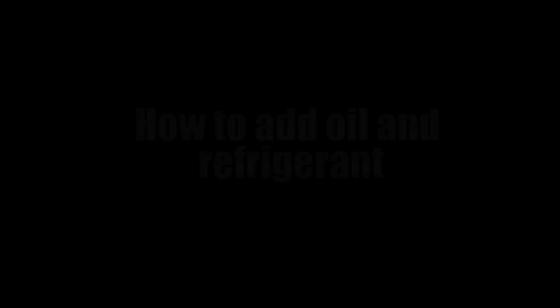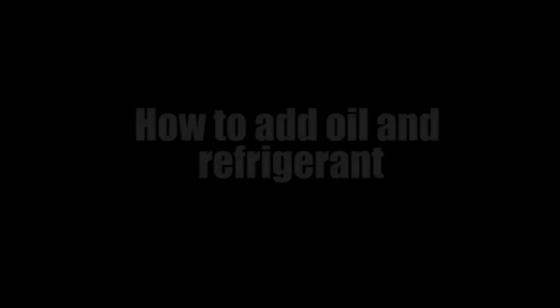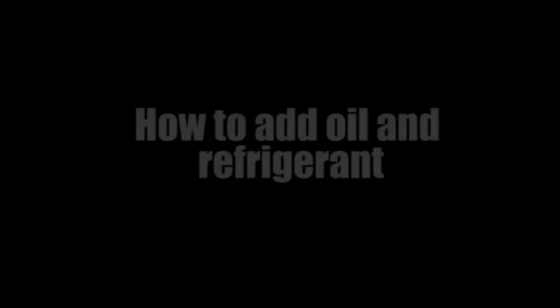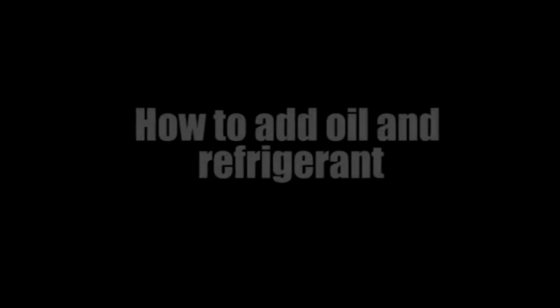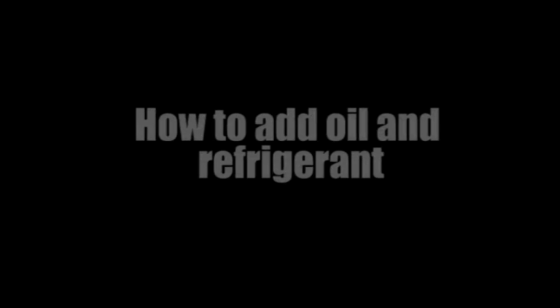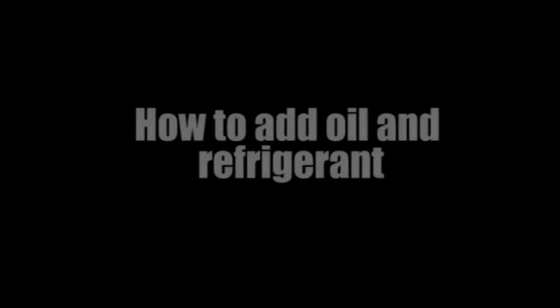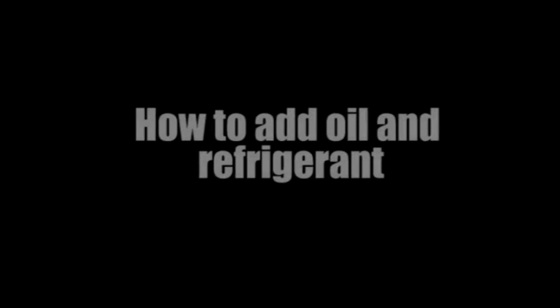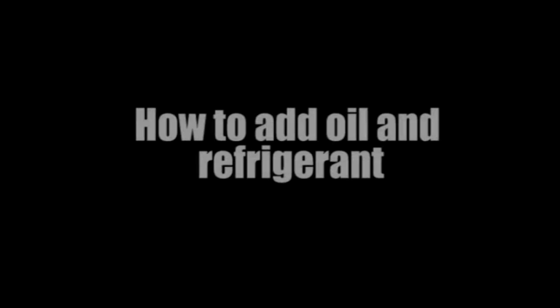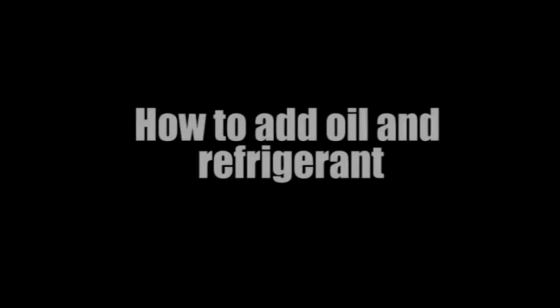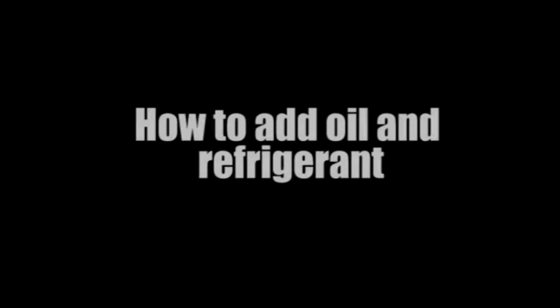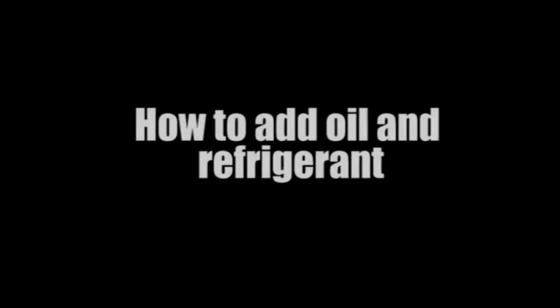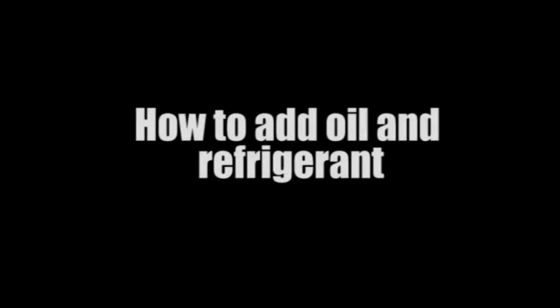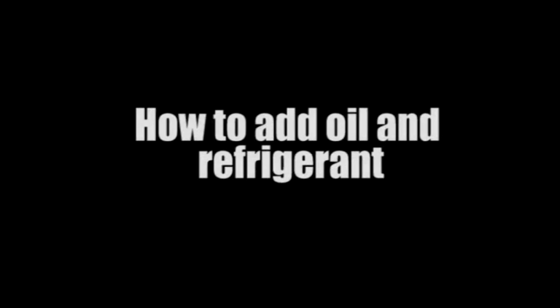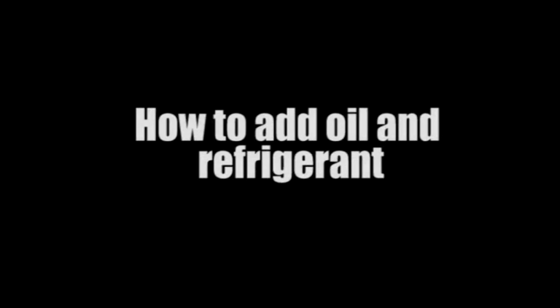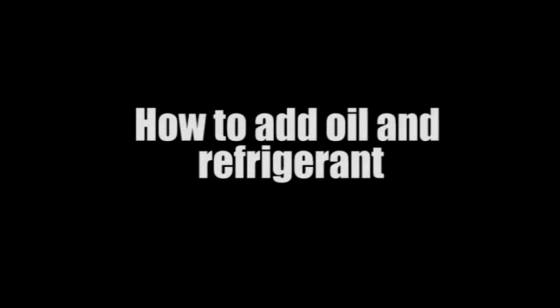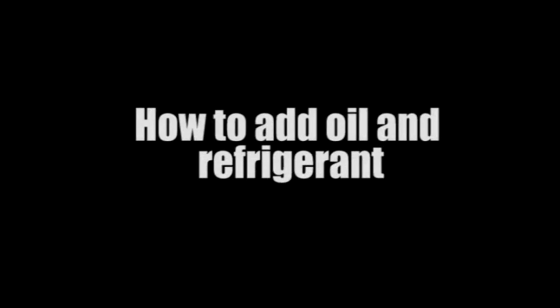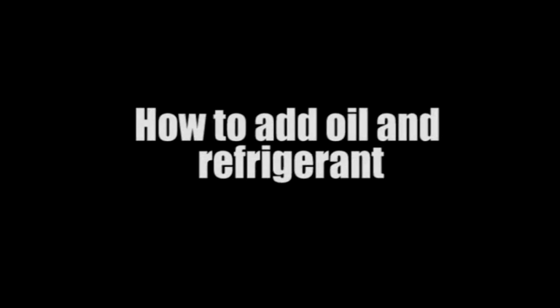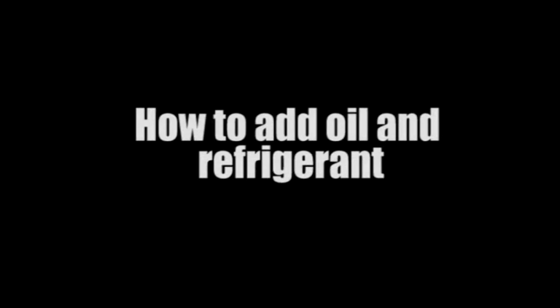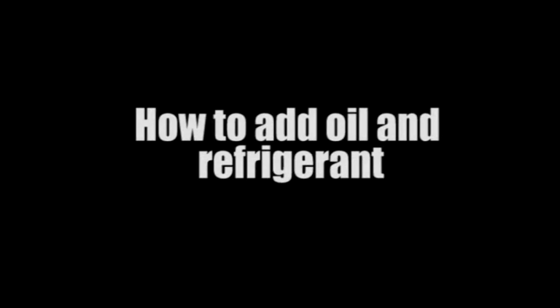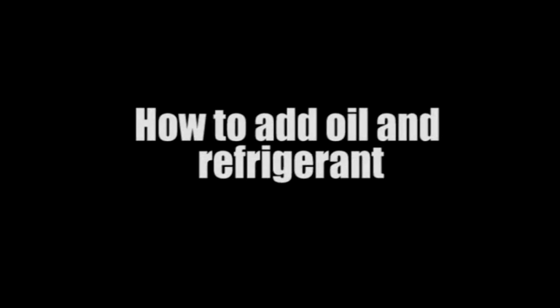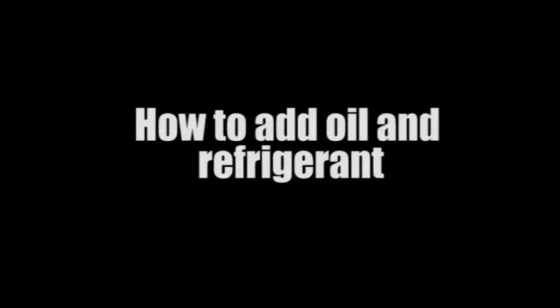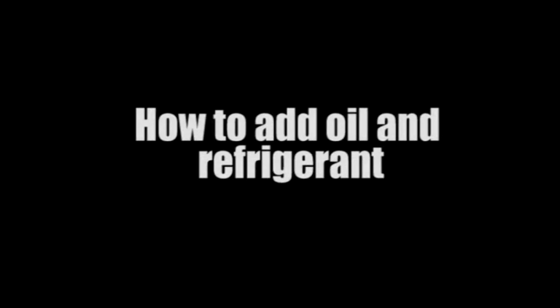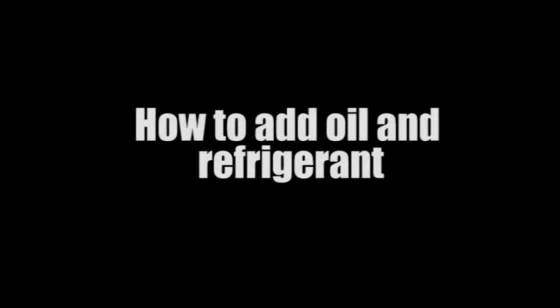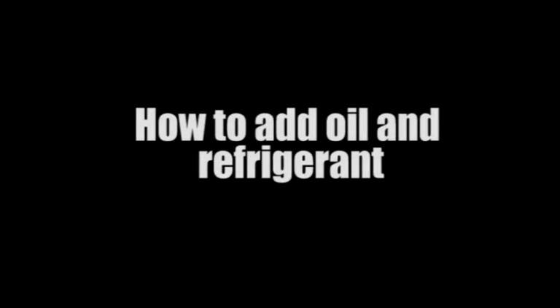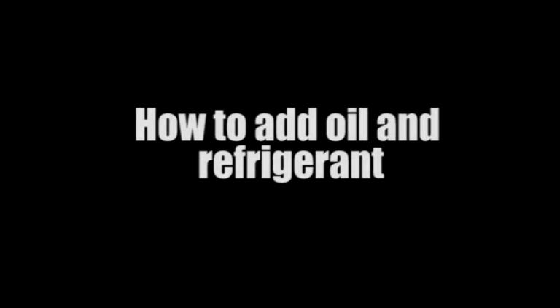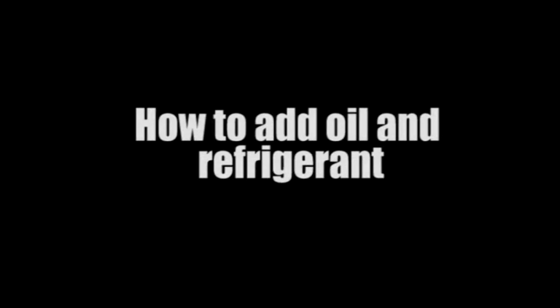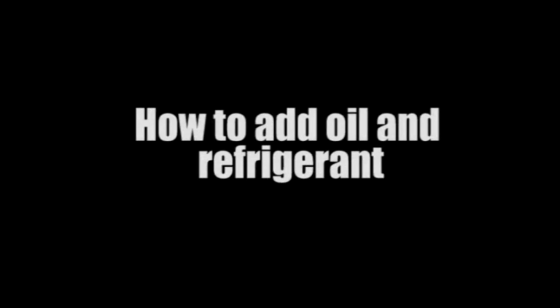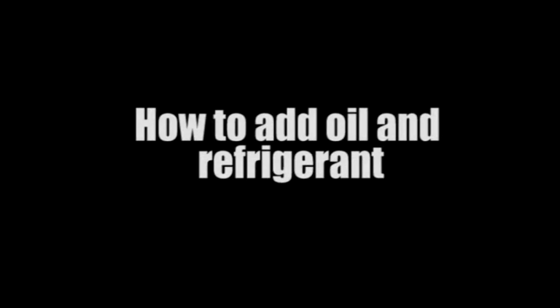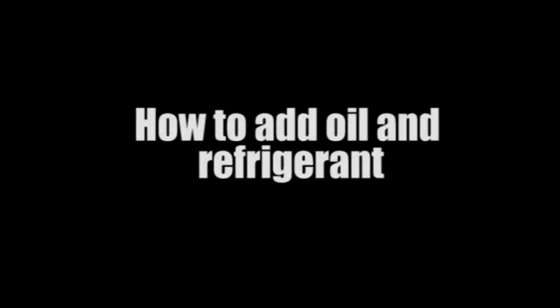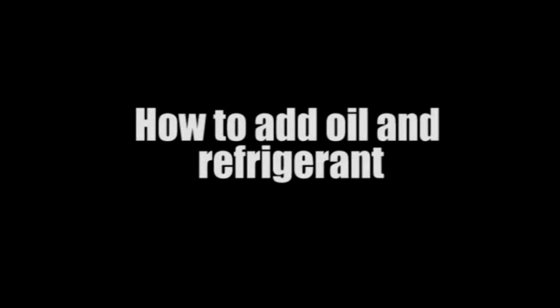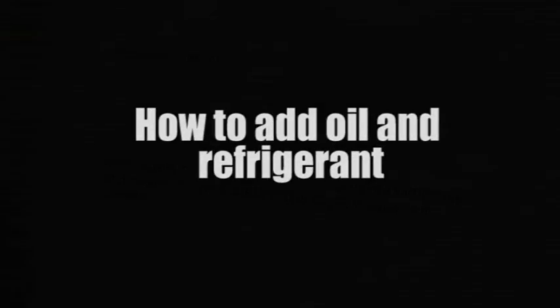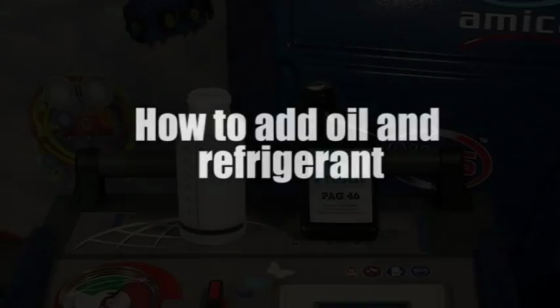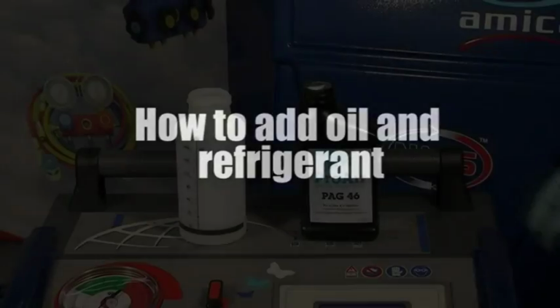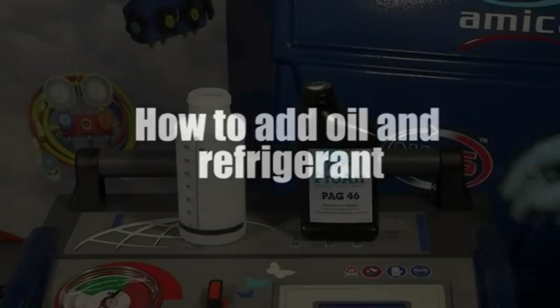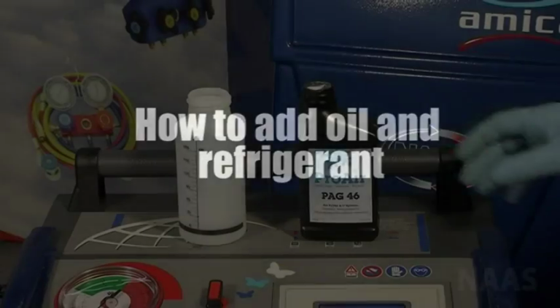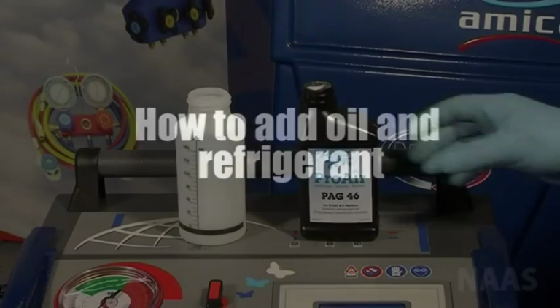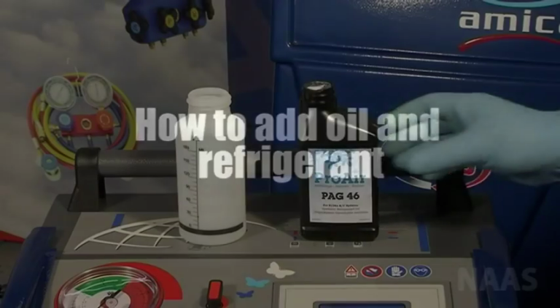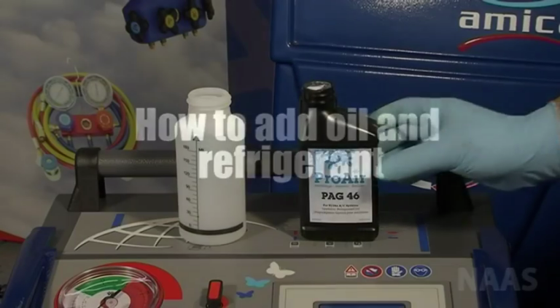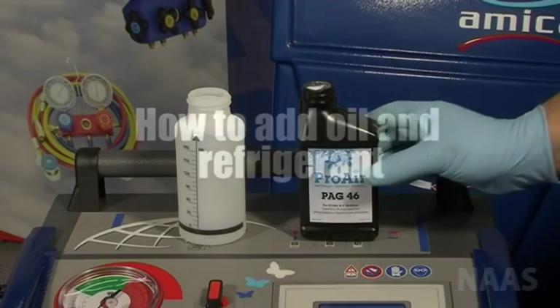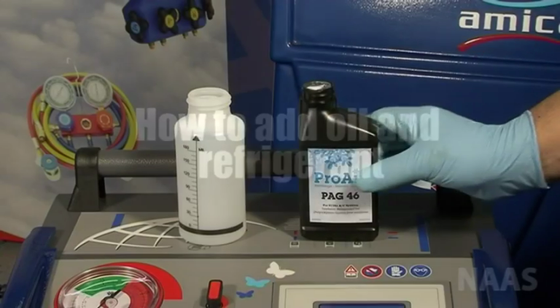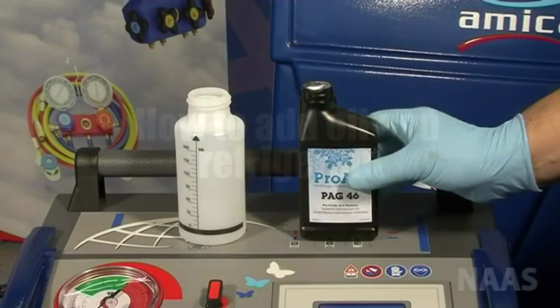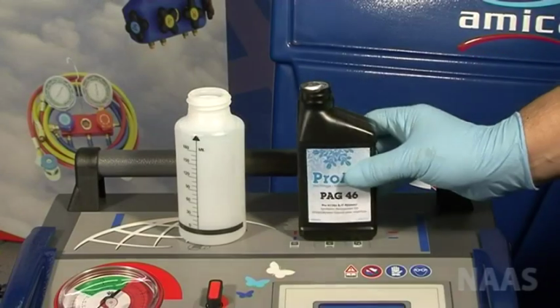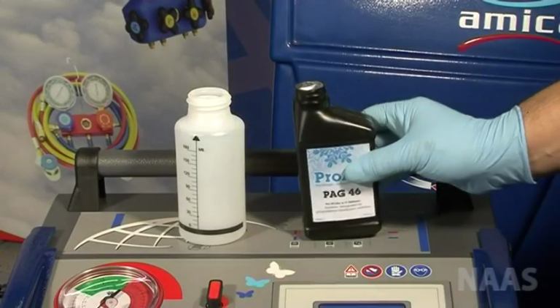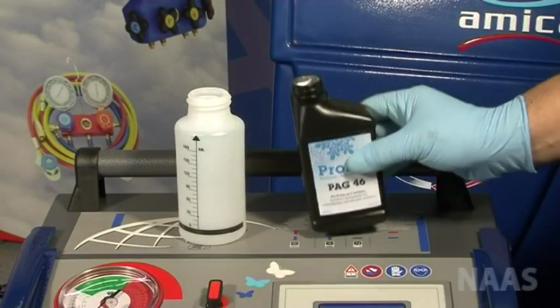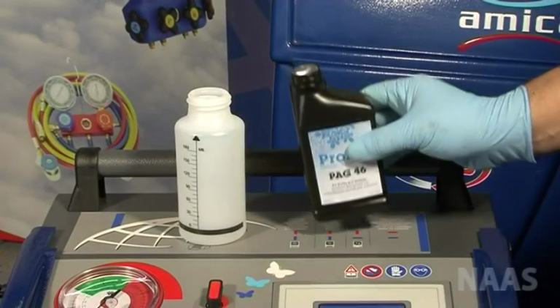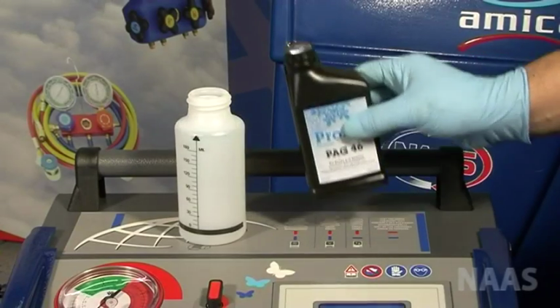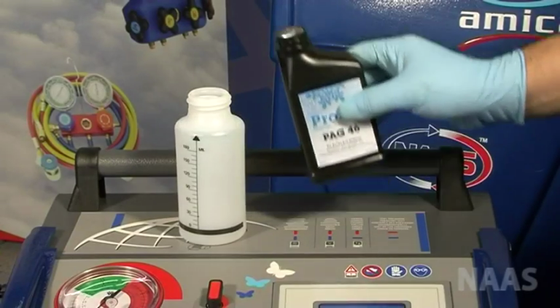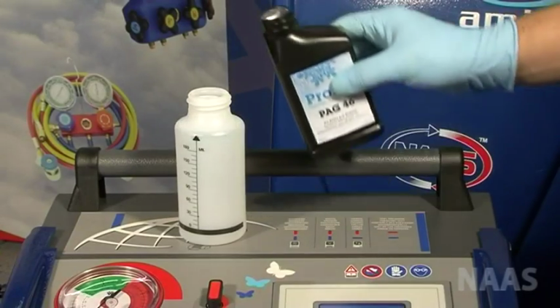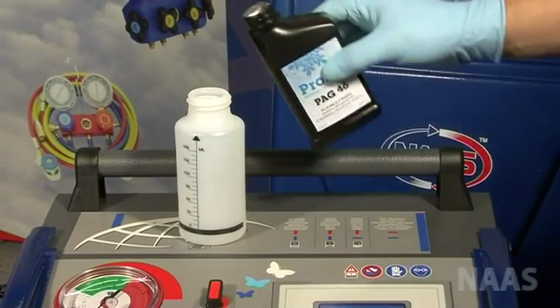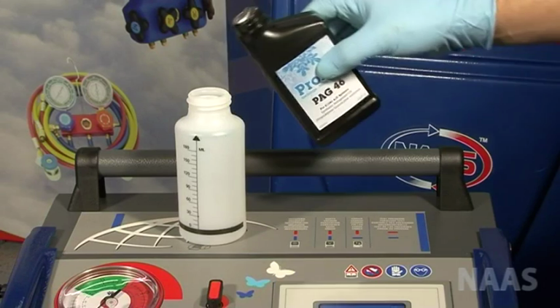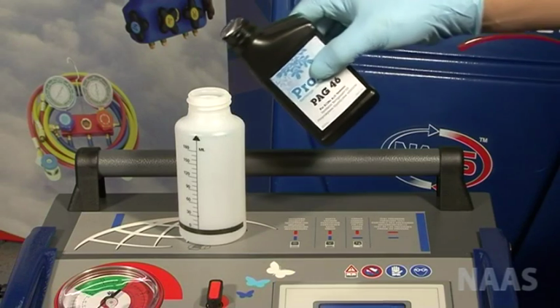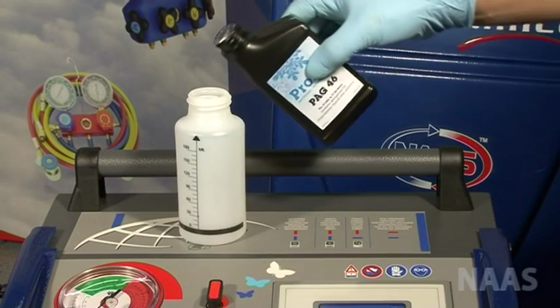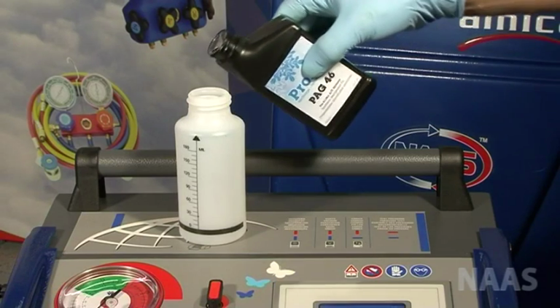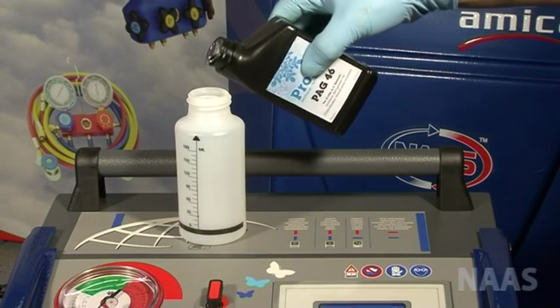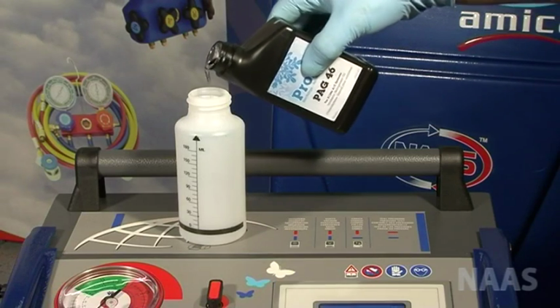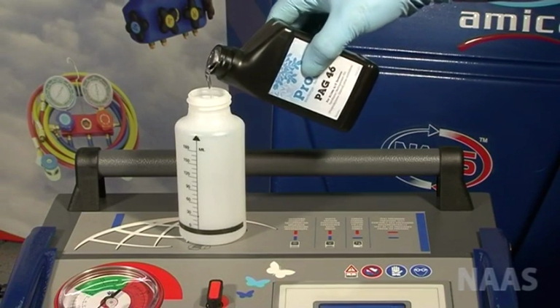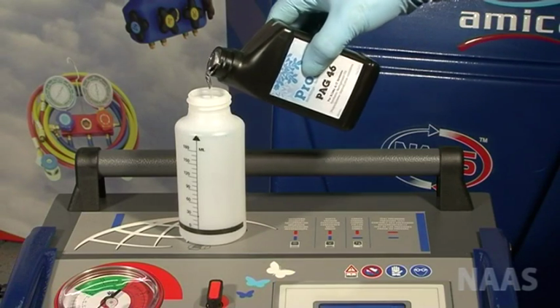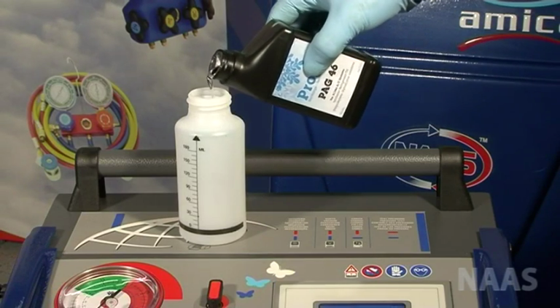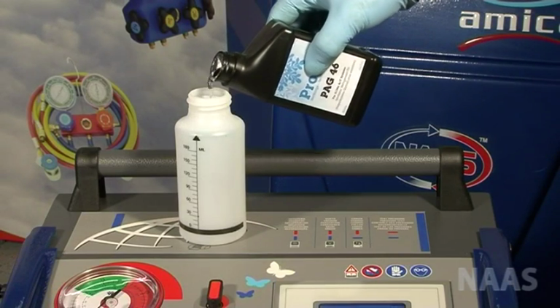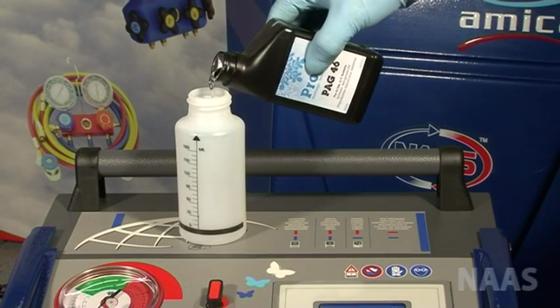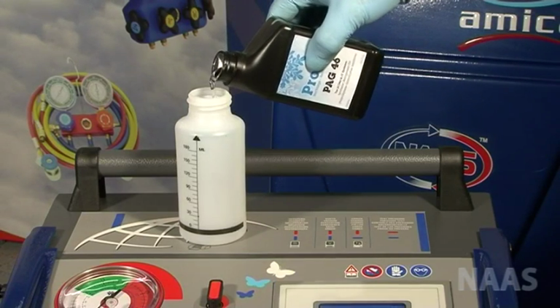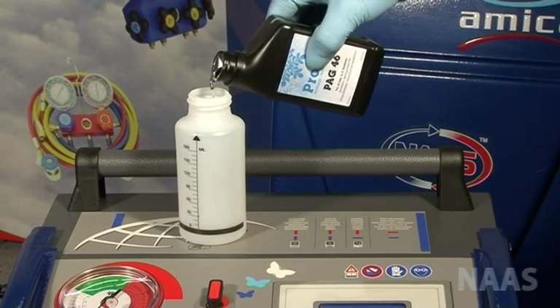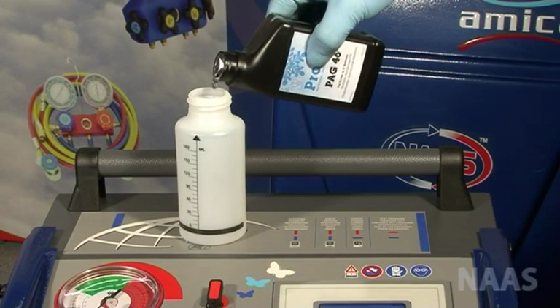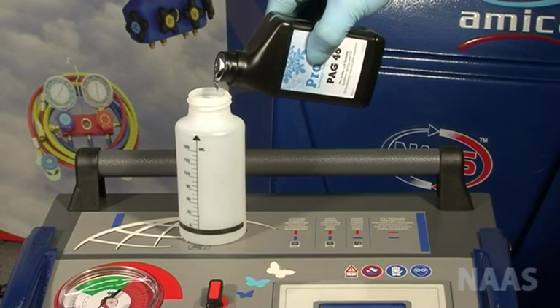How to add oil and refrigerant. Please note, you can only add oil to an empty system.